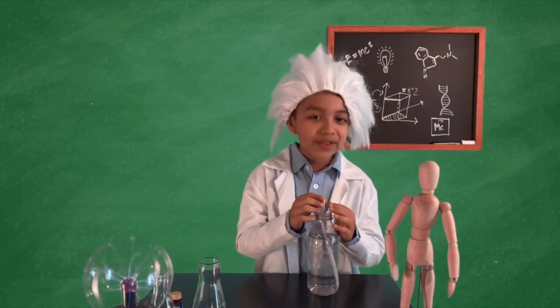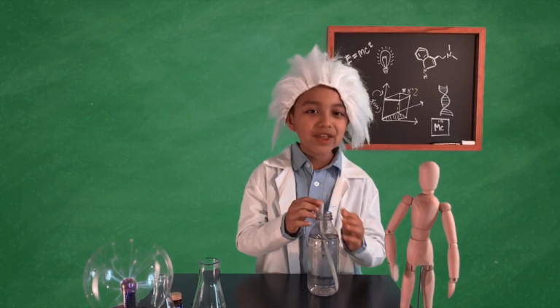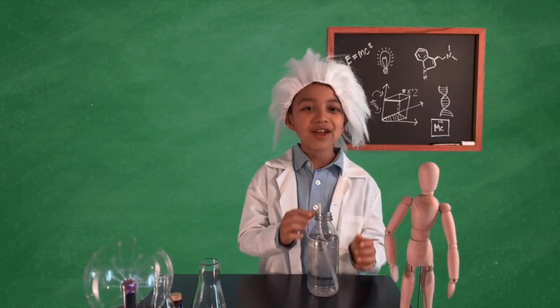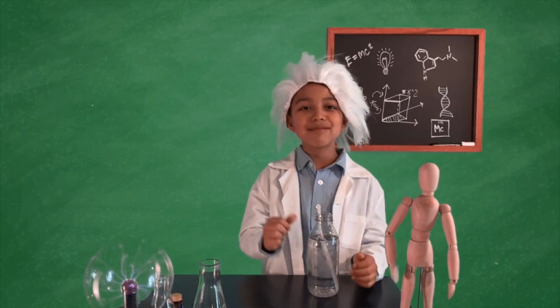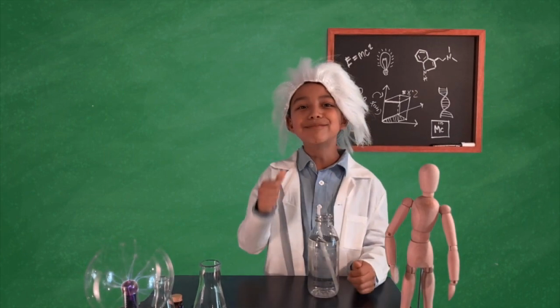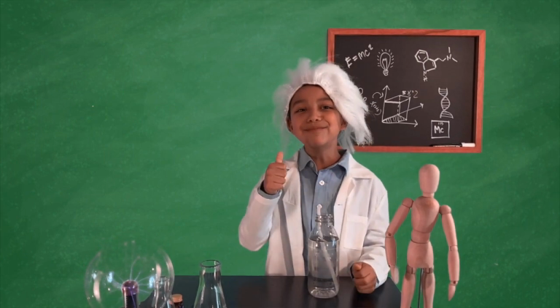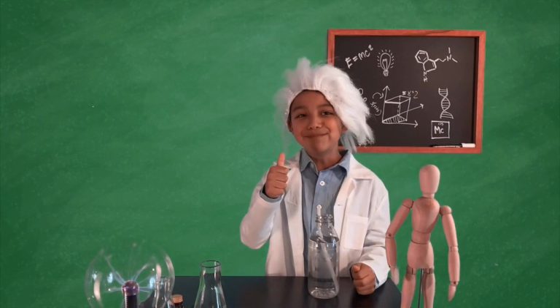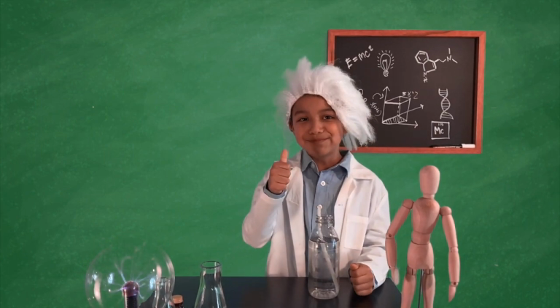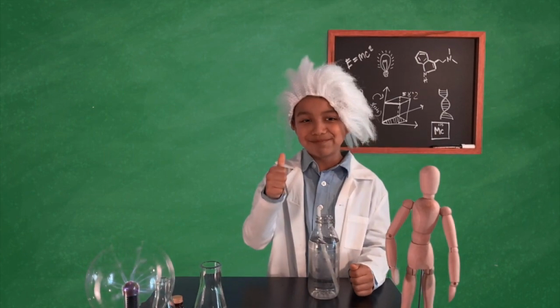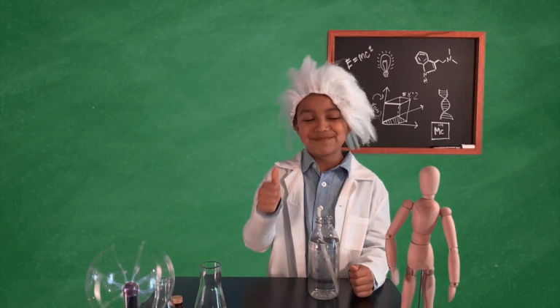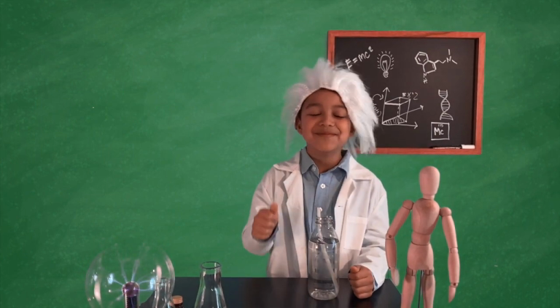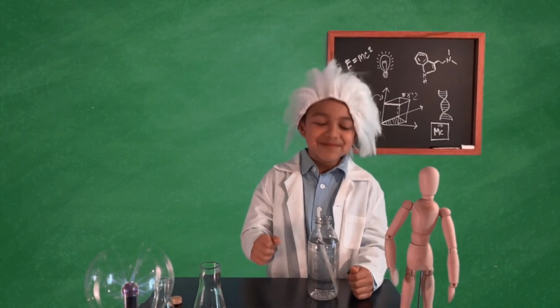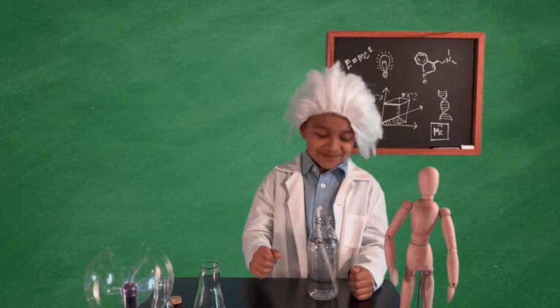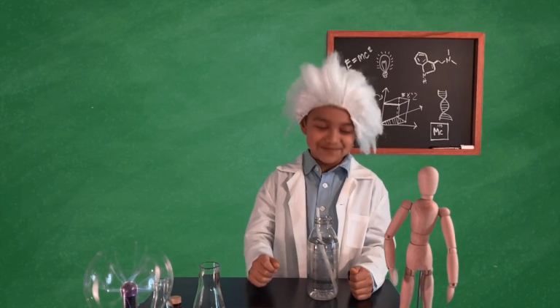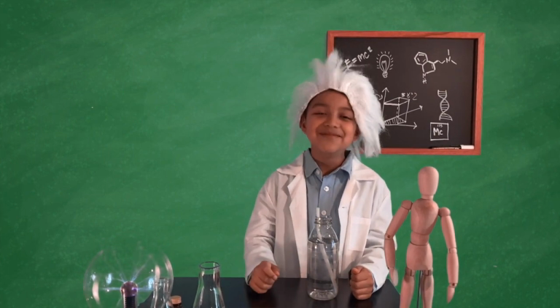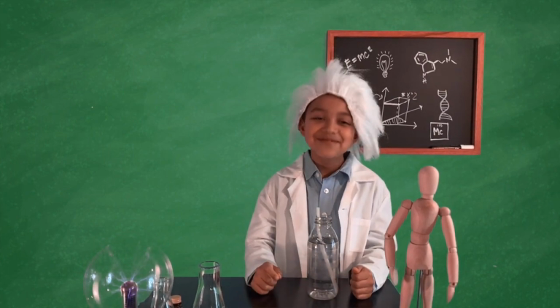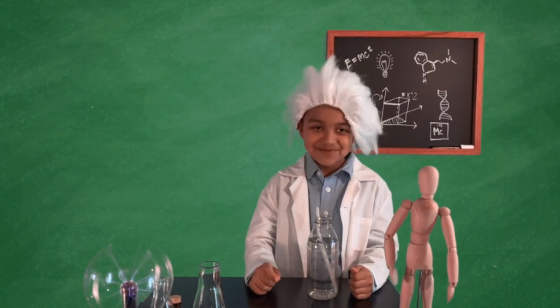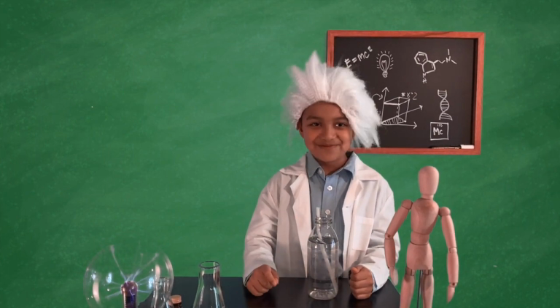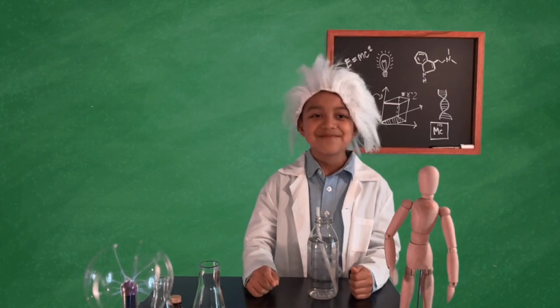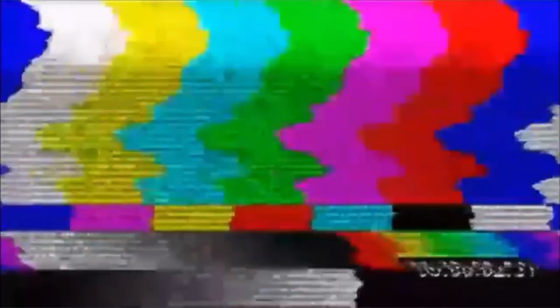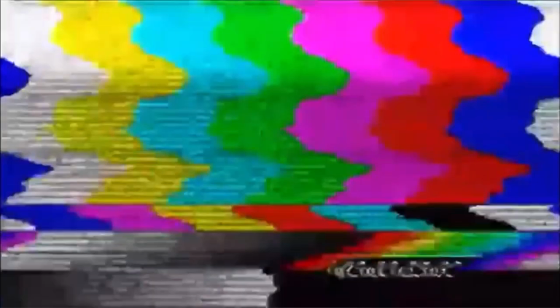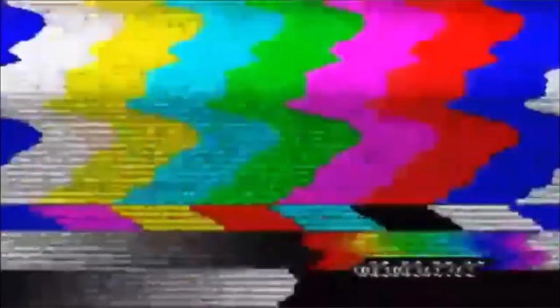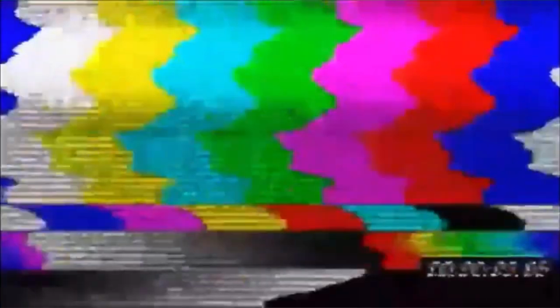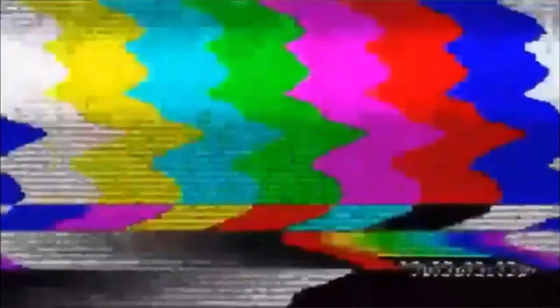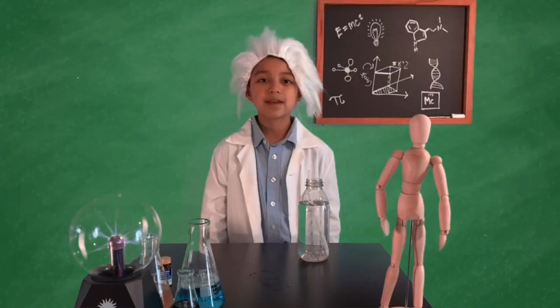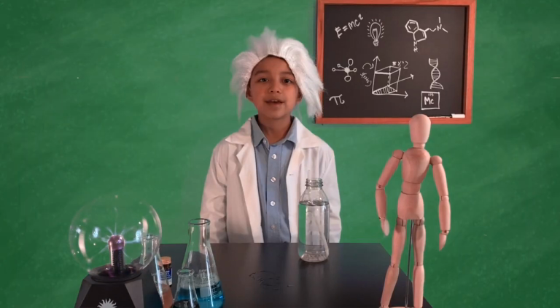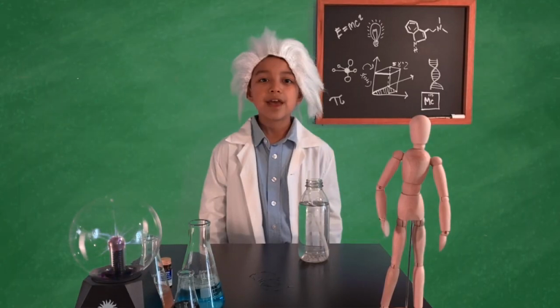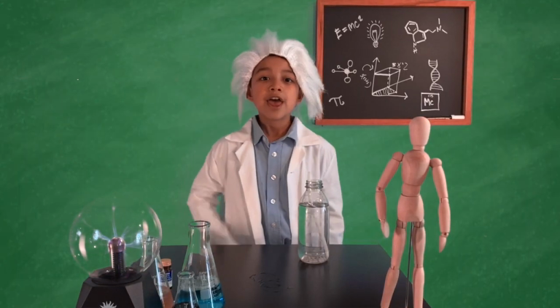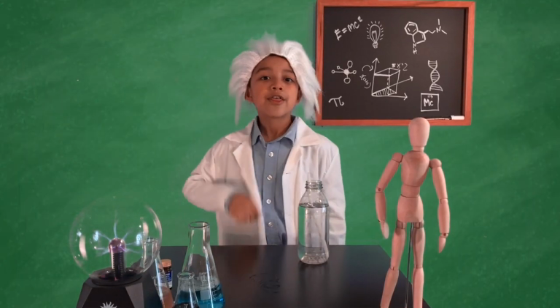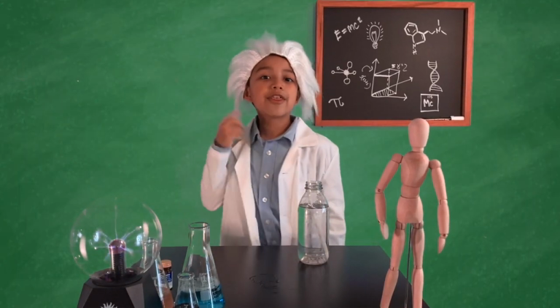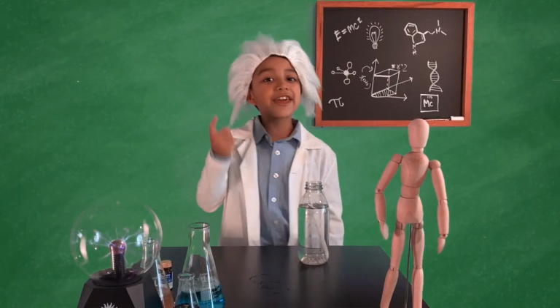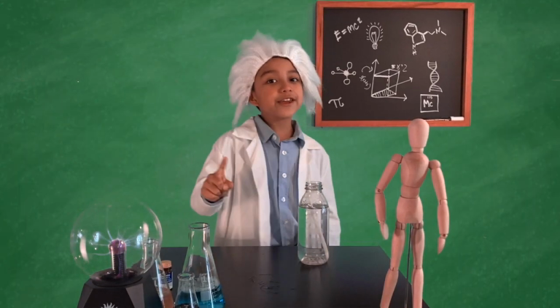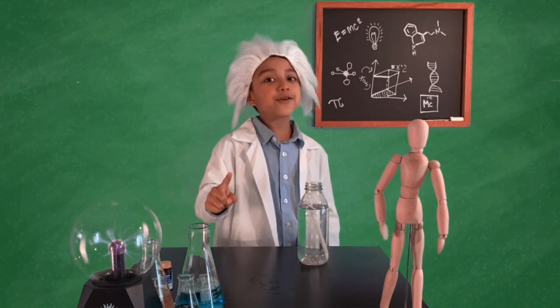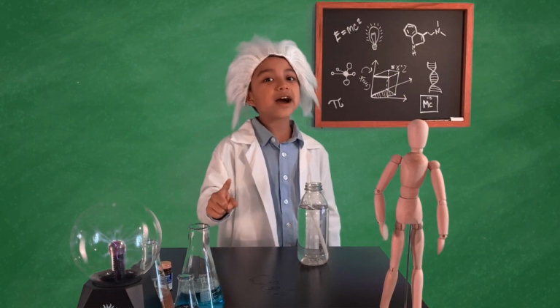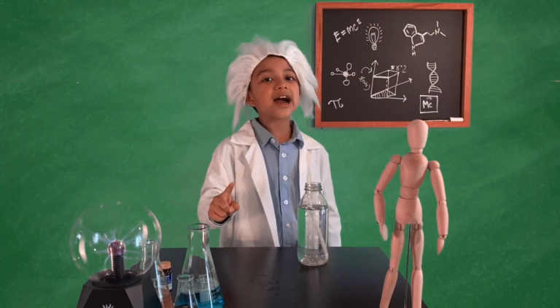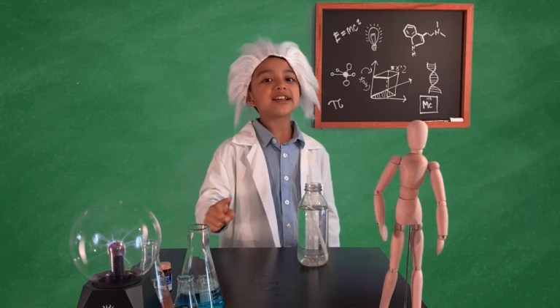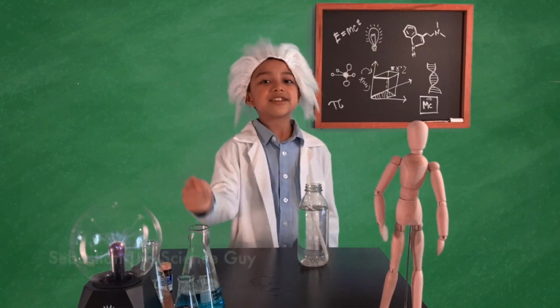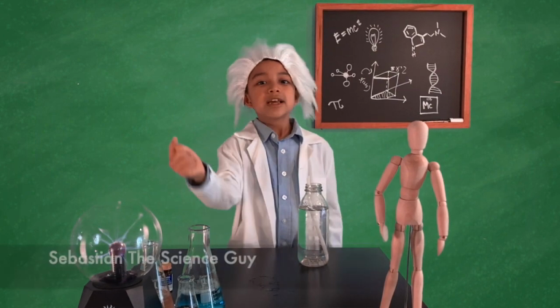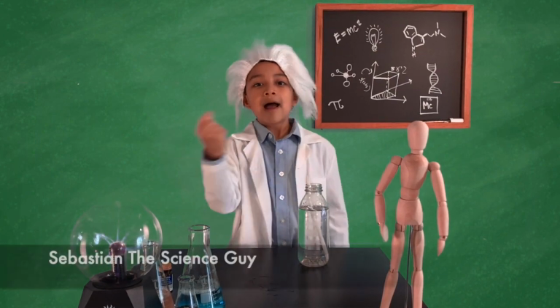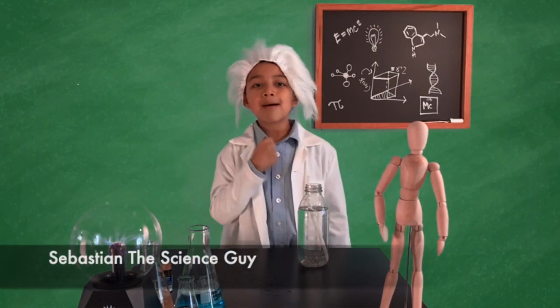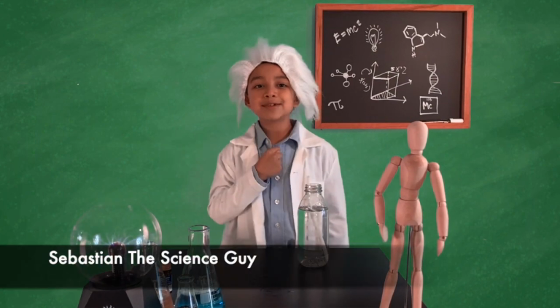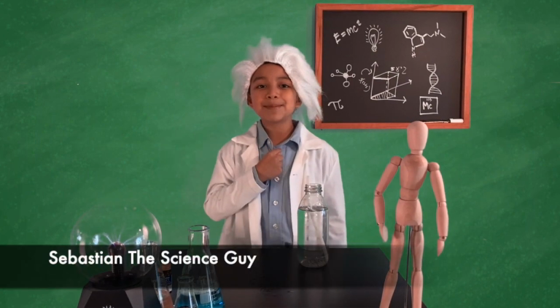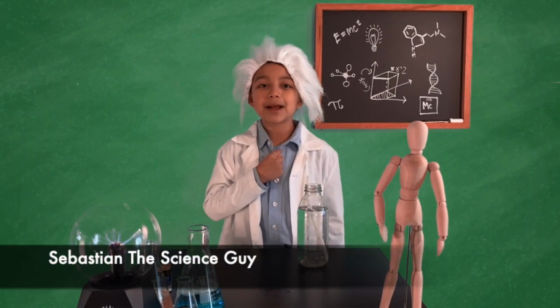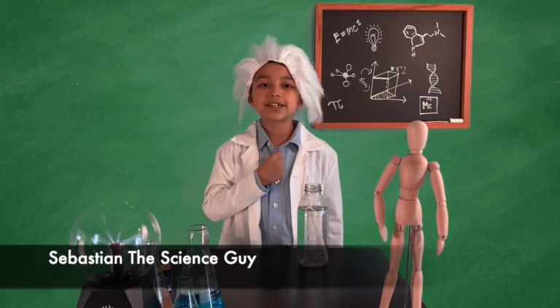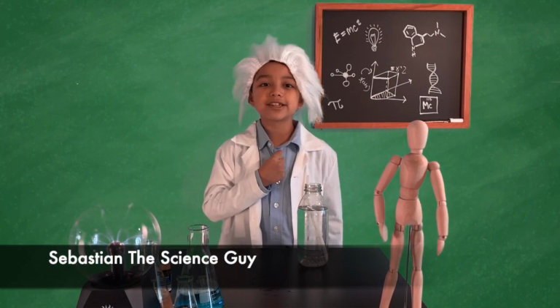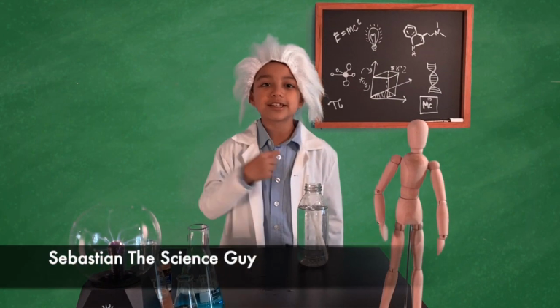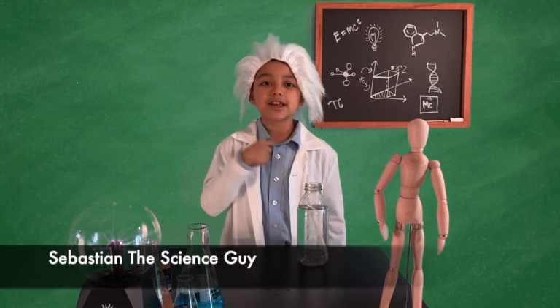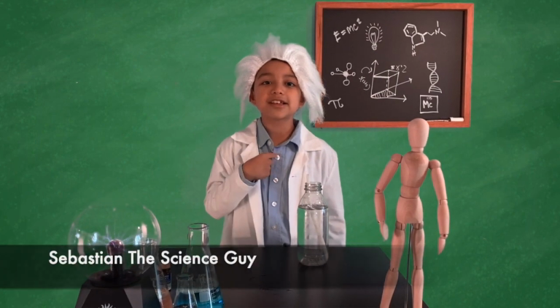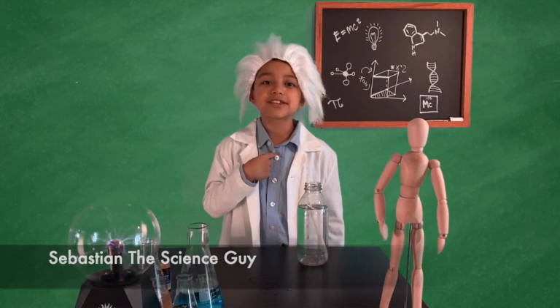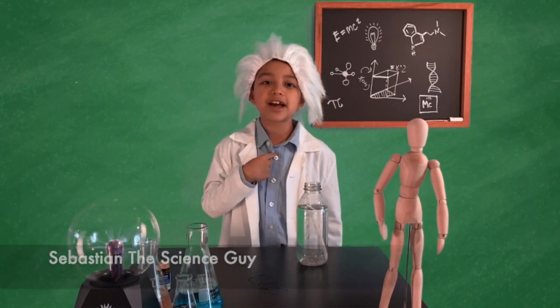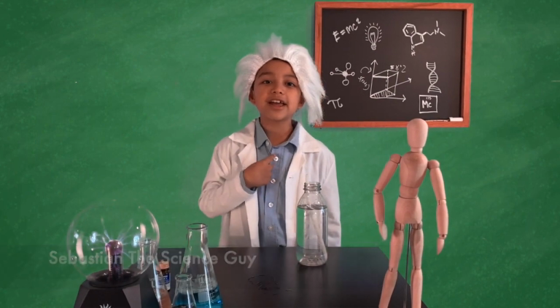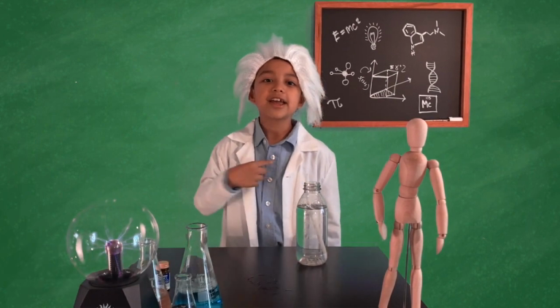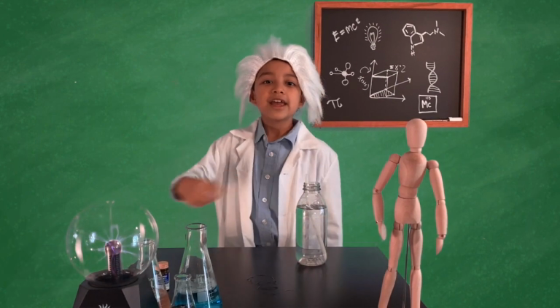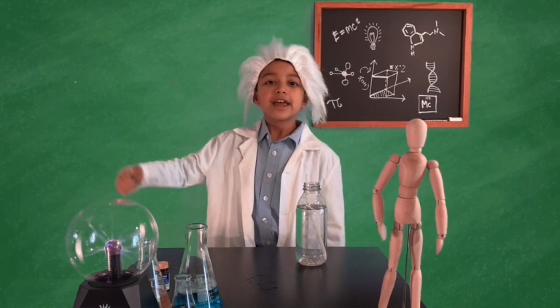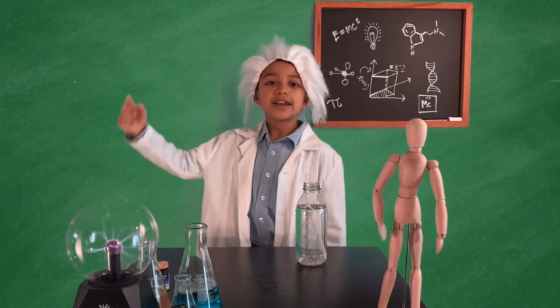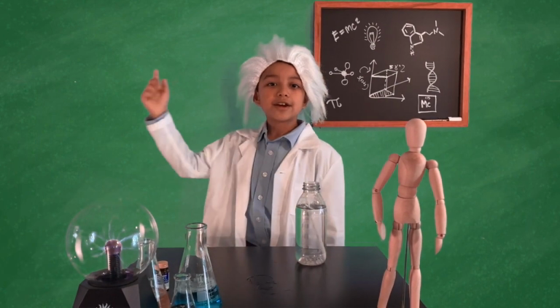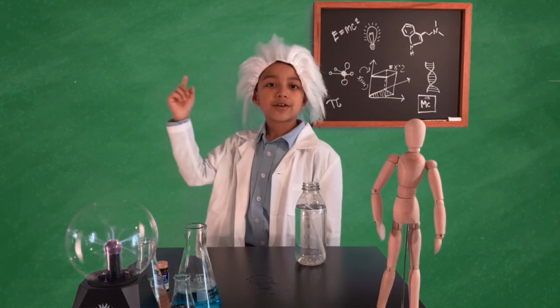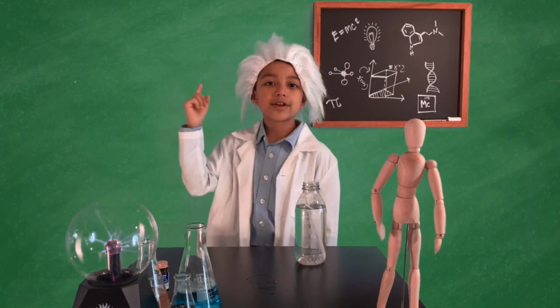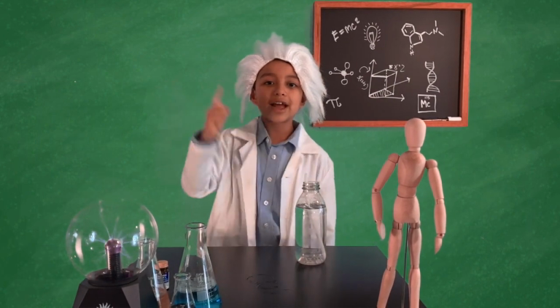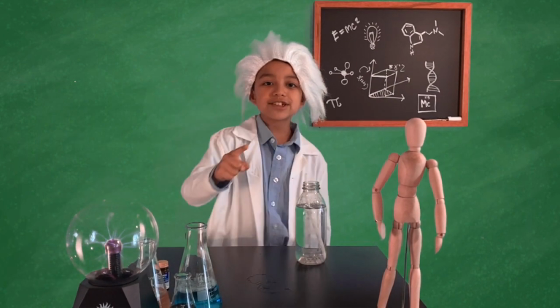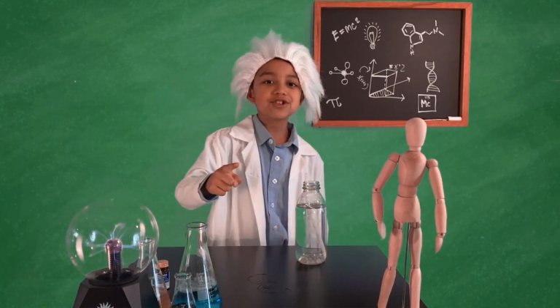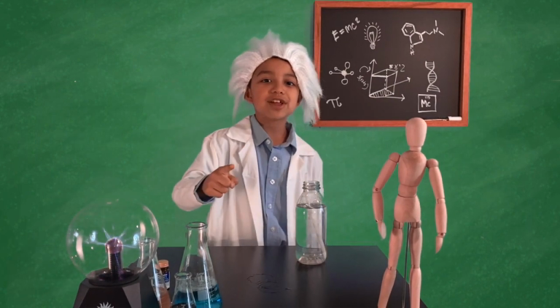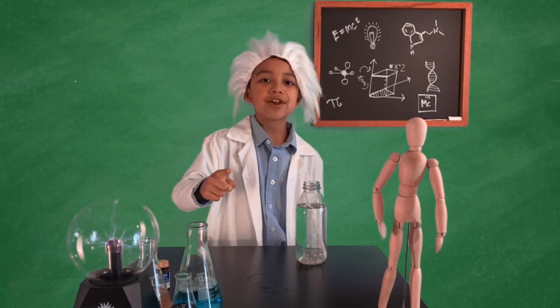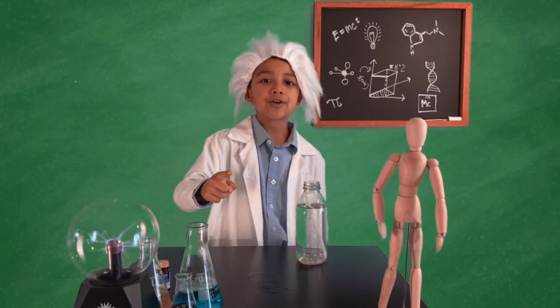Mmm. Thank you guys, I'm Sebastian the Science Guy and I'll catch you later.